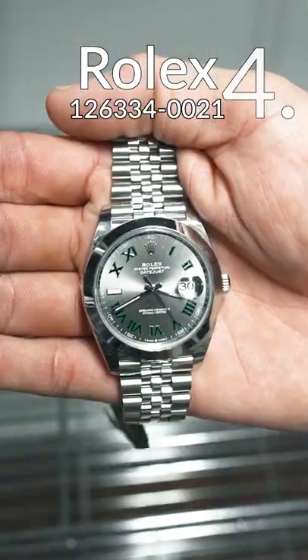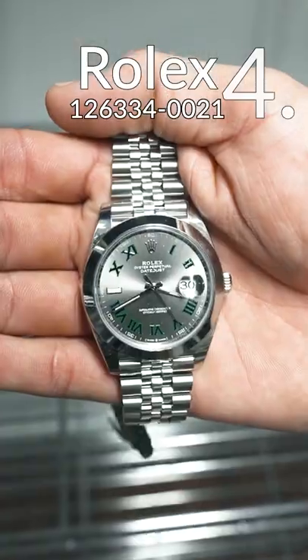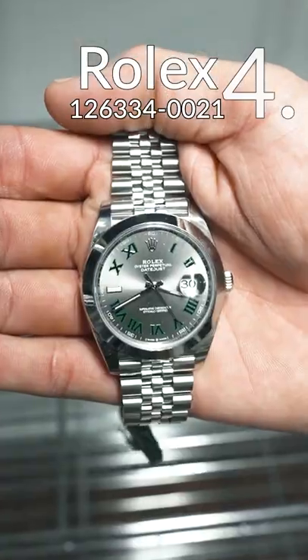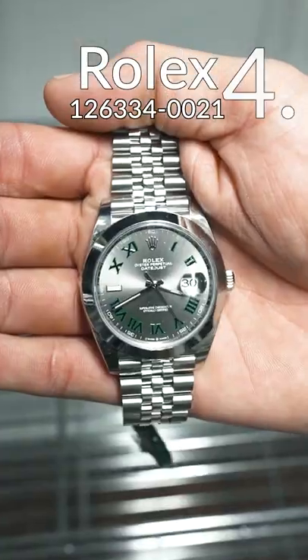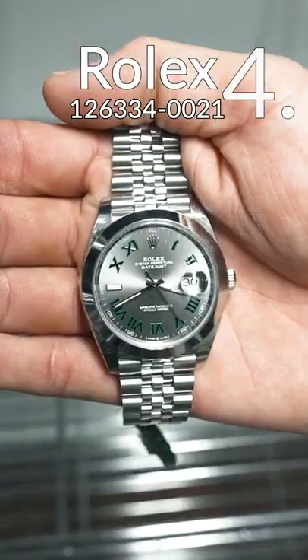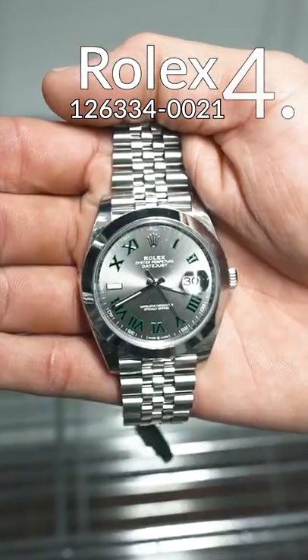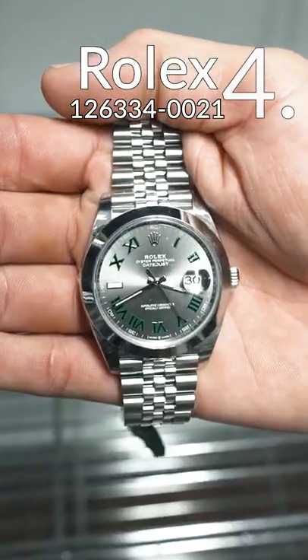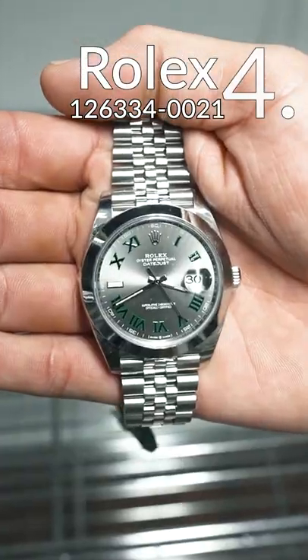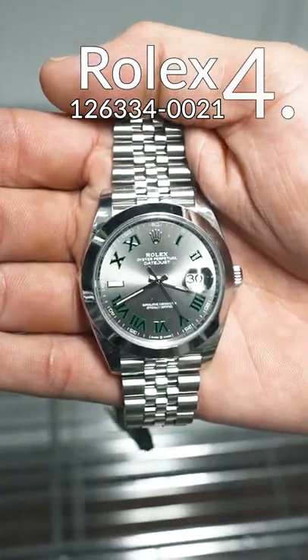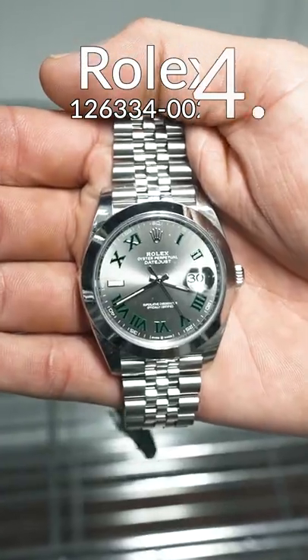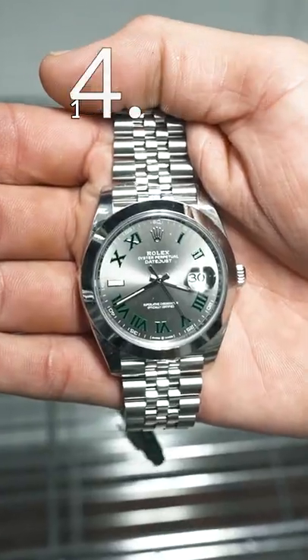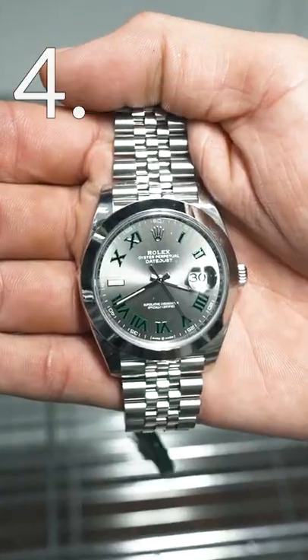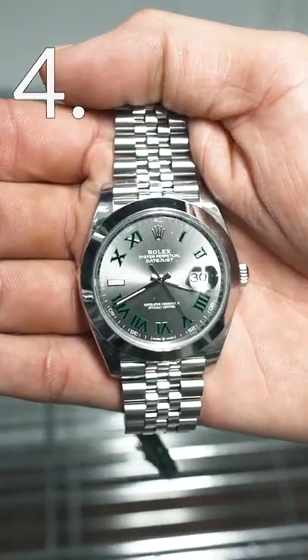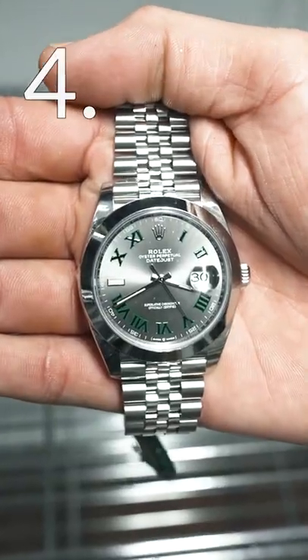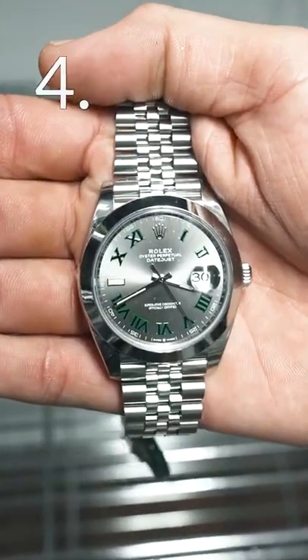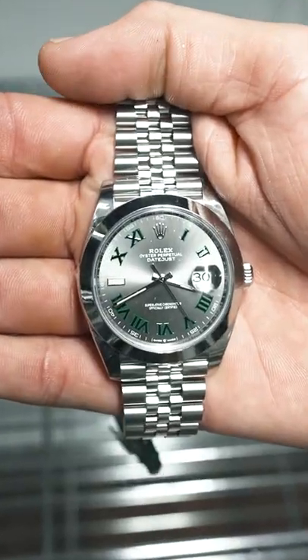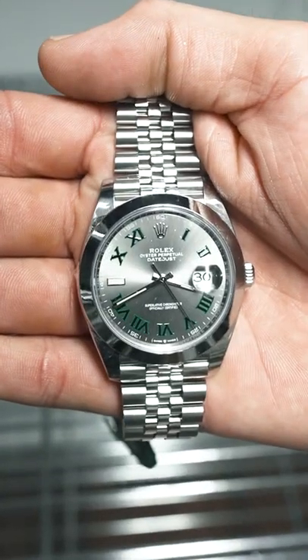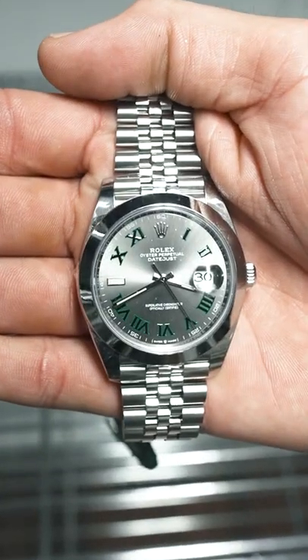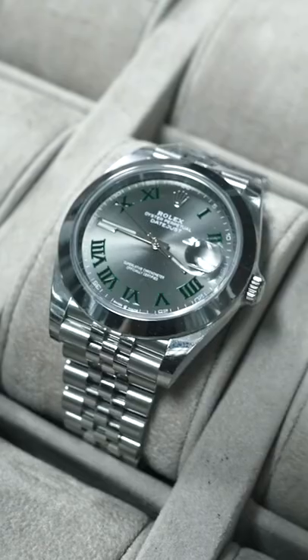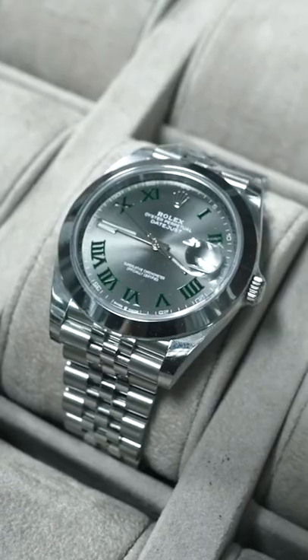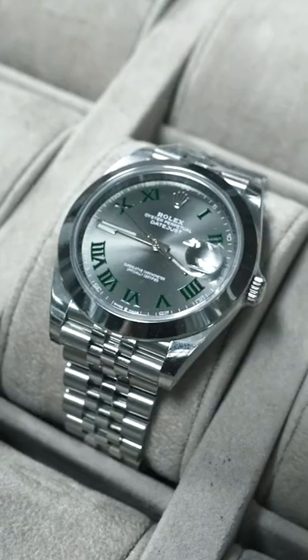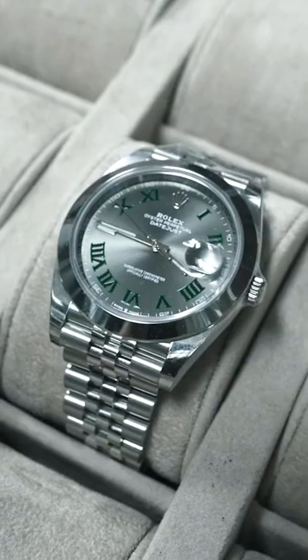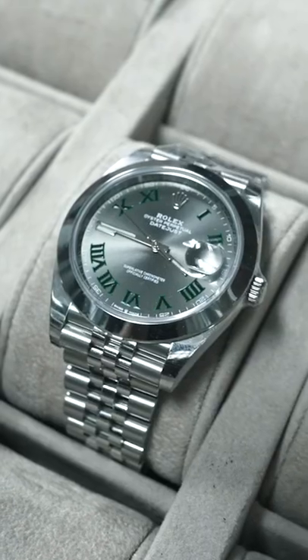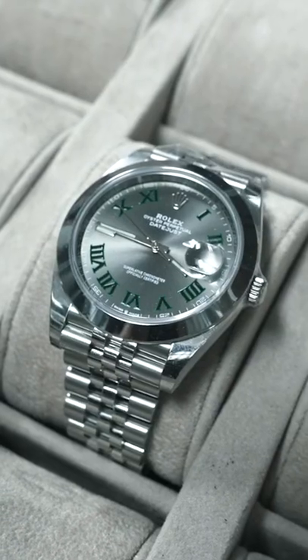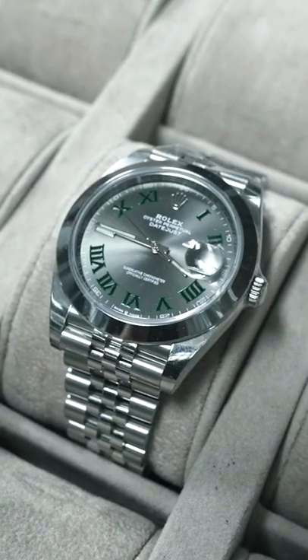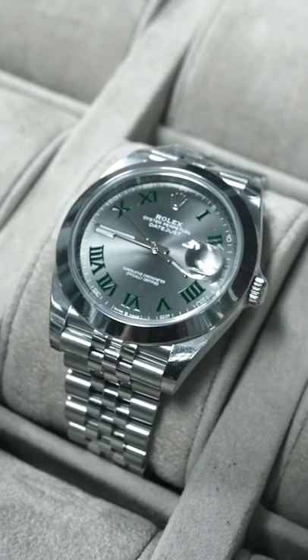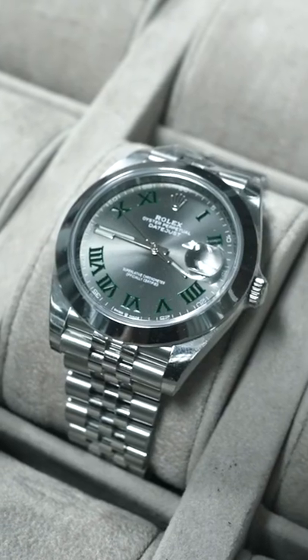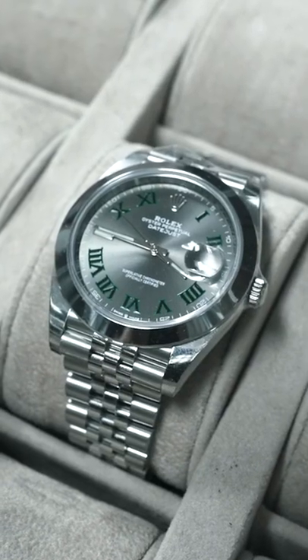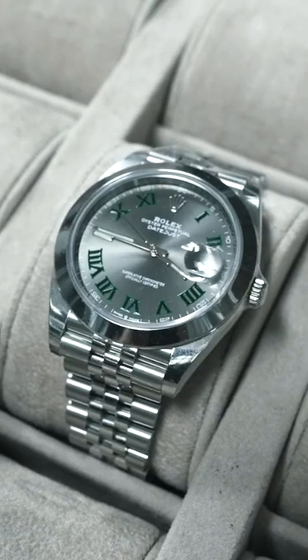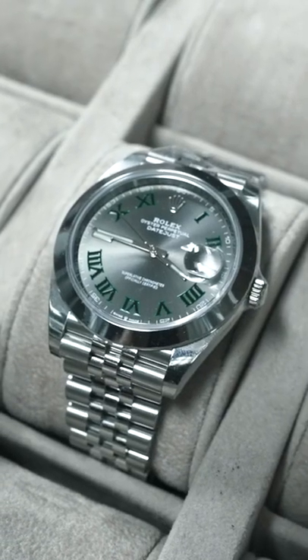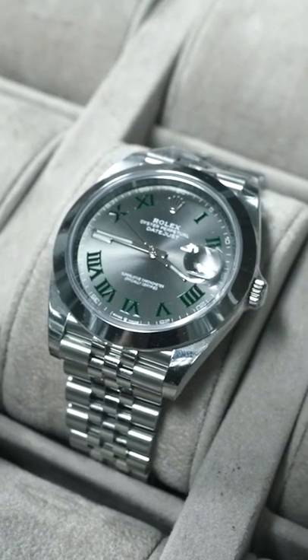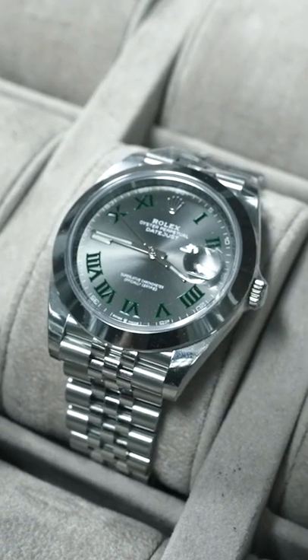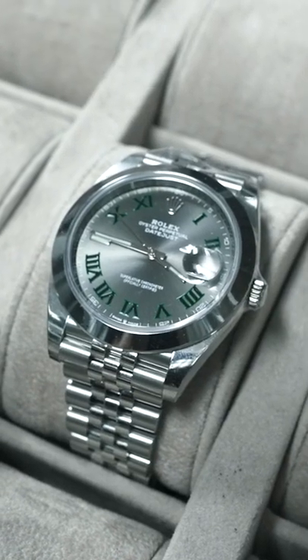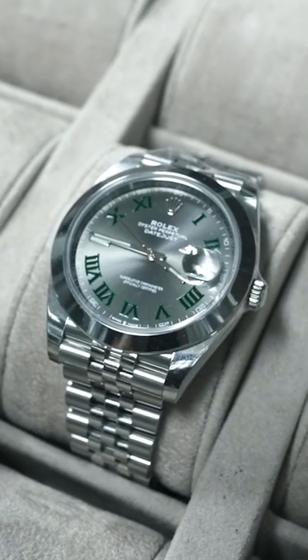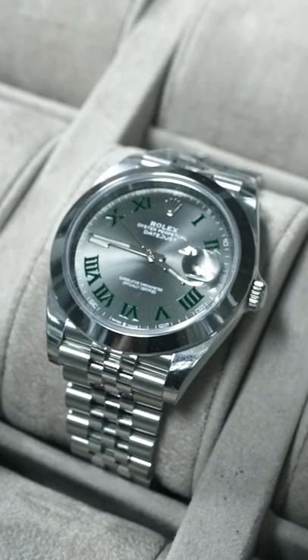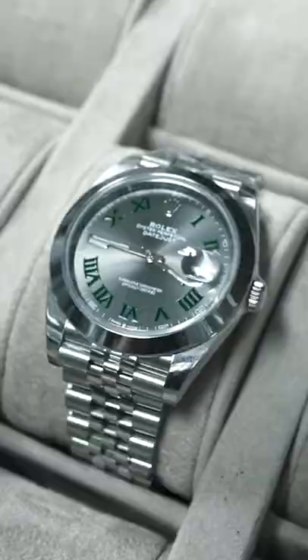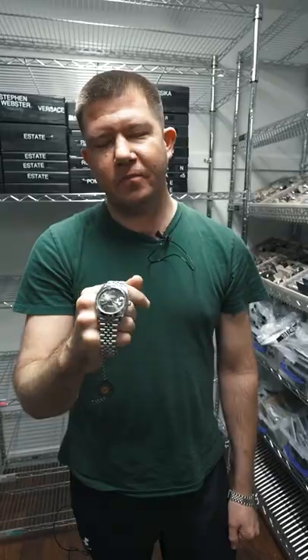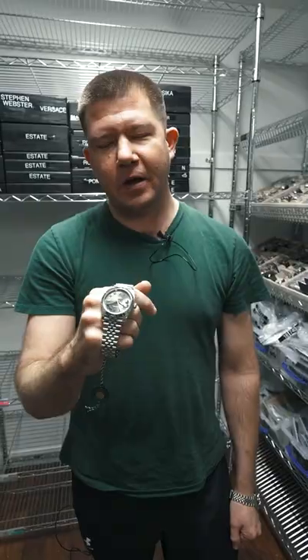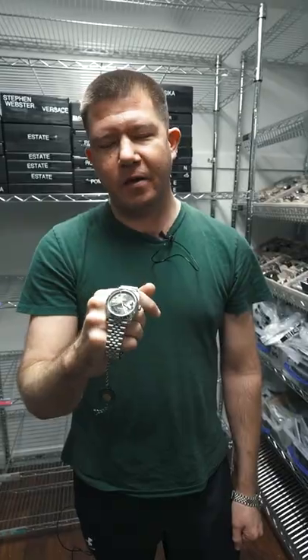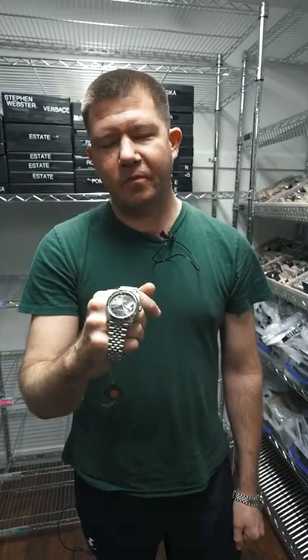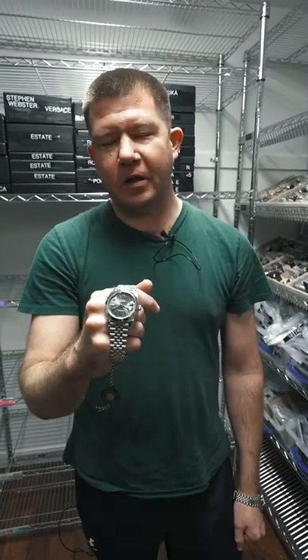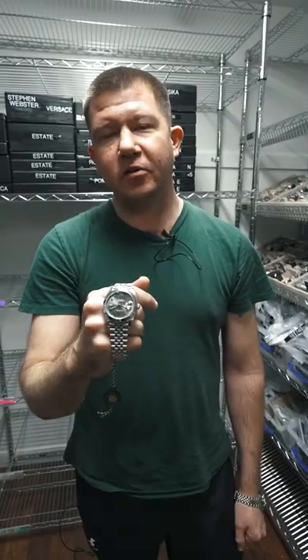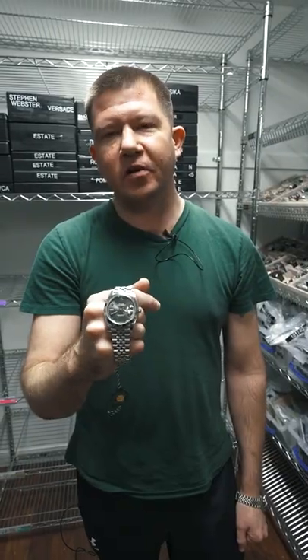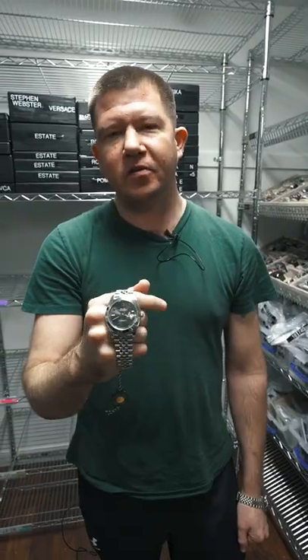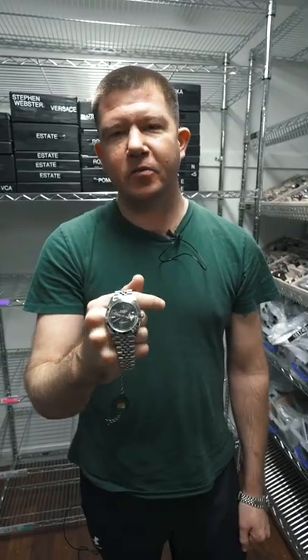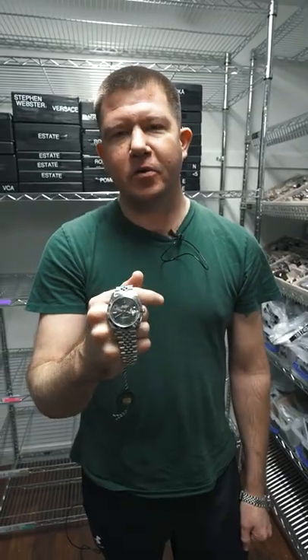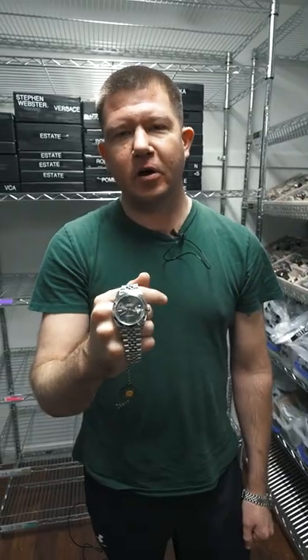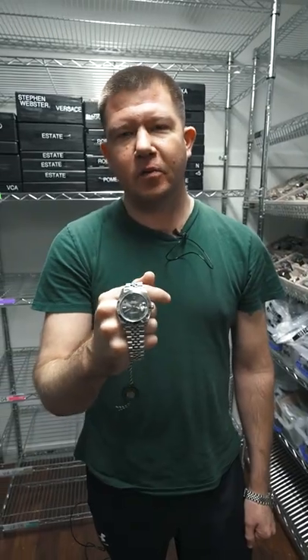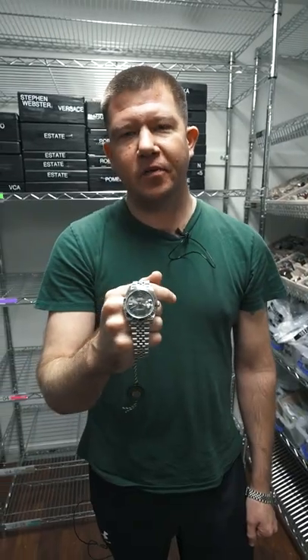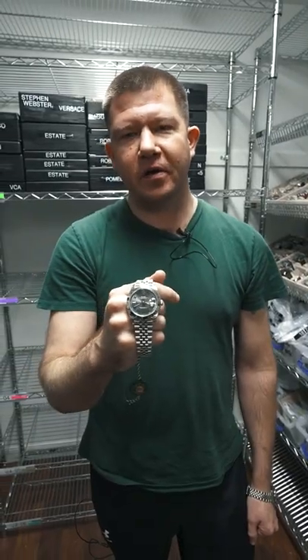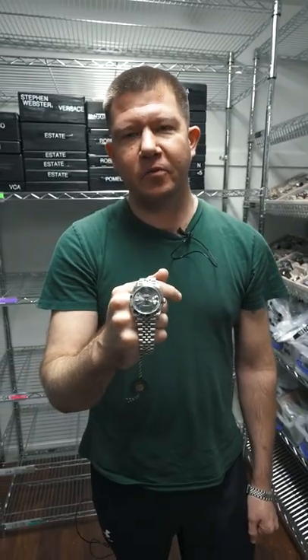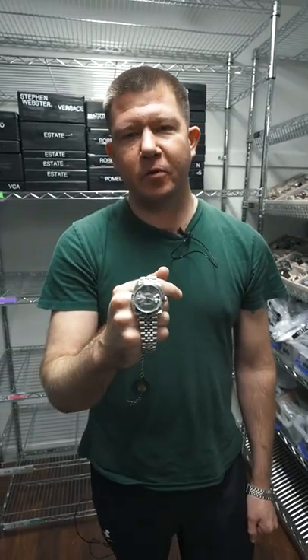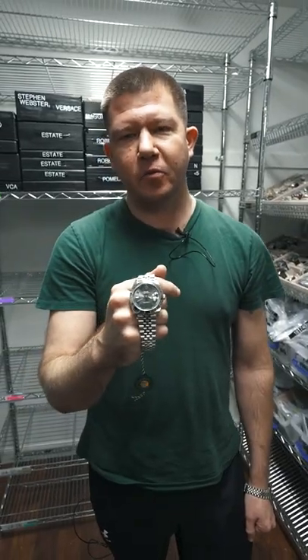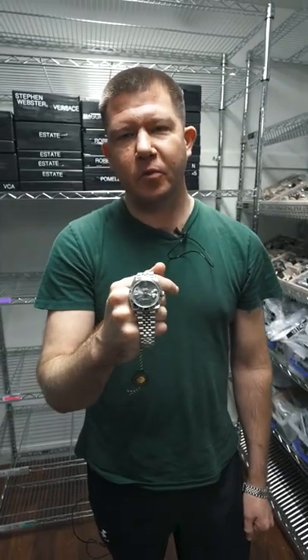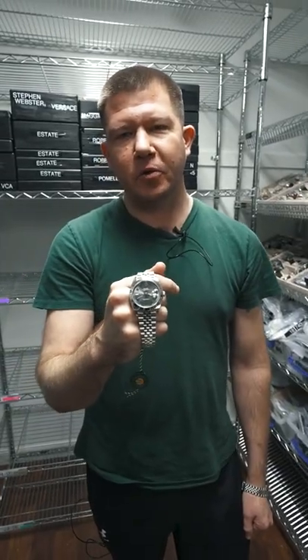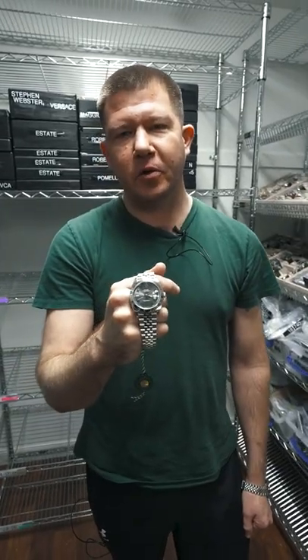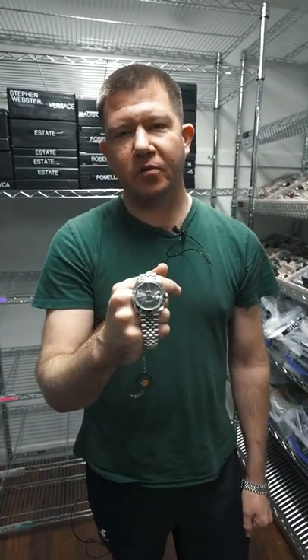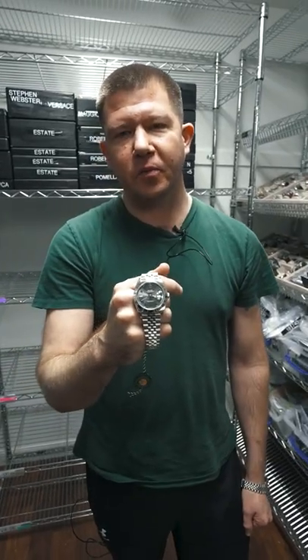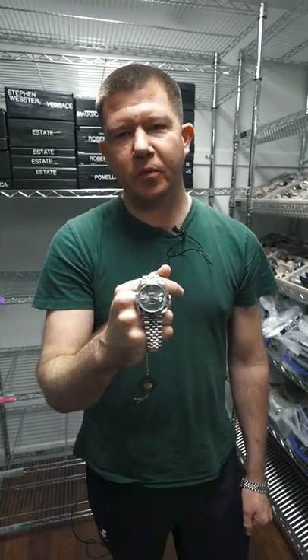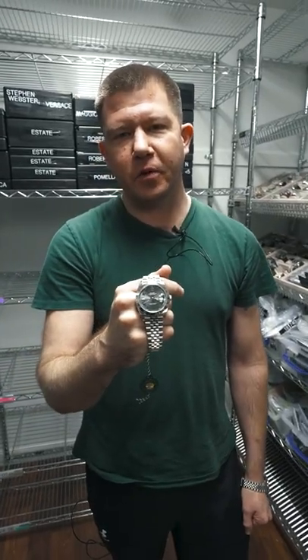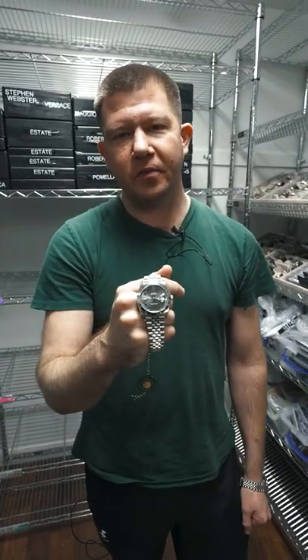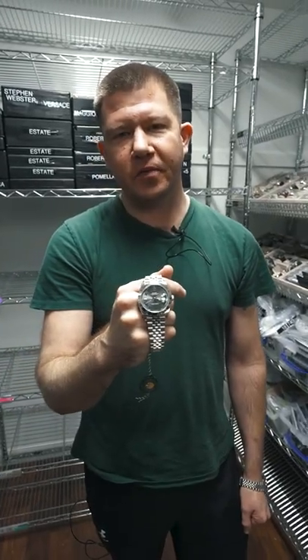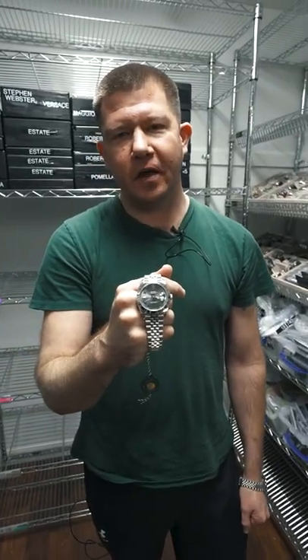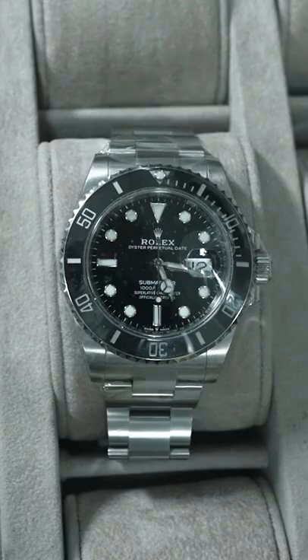The fourth watch is the Wimbledon Datejust. These are really starting to pick up steam — we're getting a lot of these in, and this is one of my top five Datejust overall. I'd say 41 millimeters is about the perfect size.